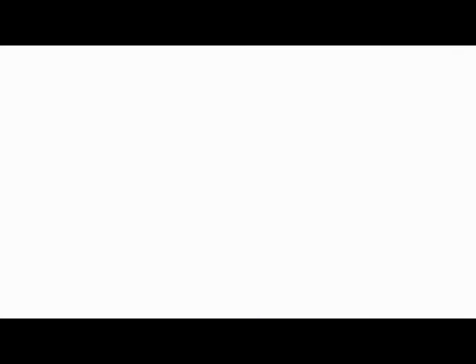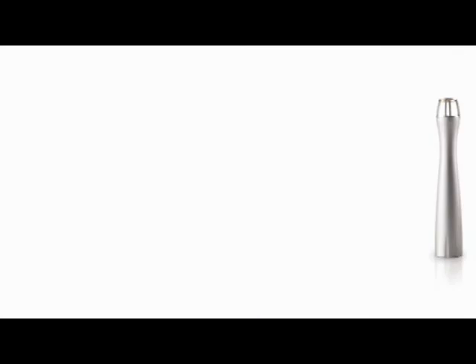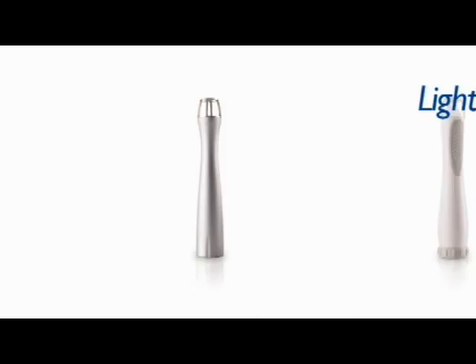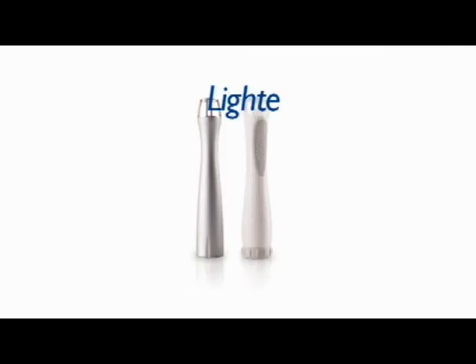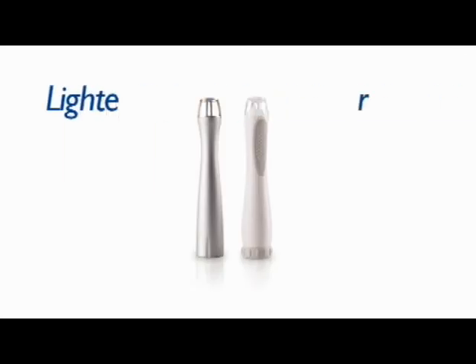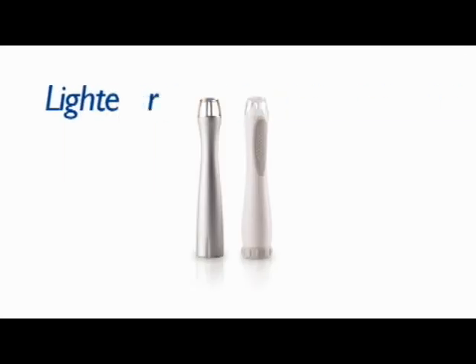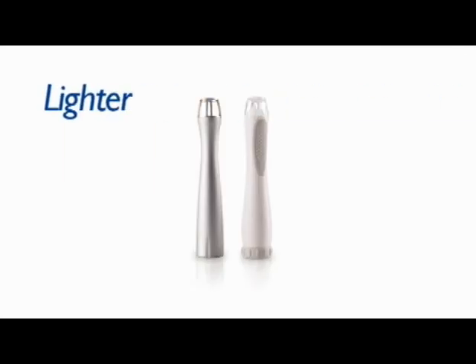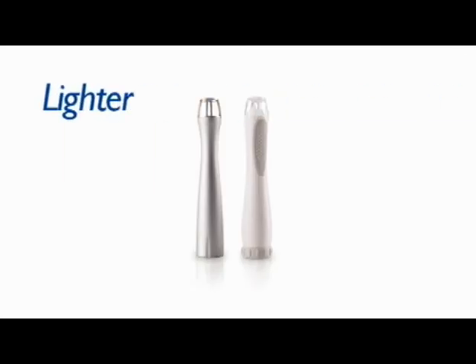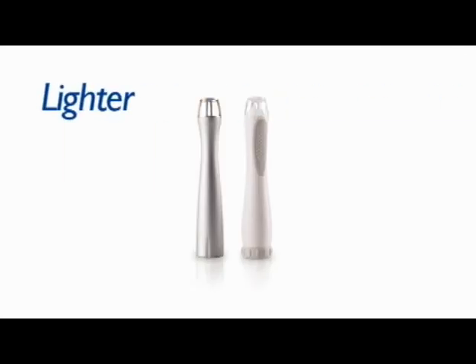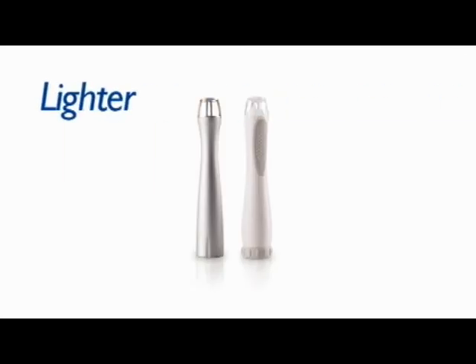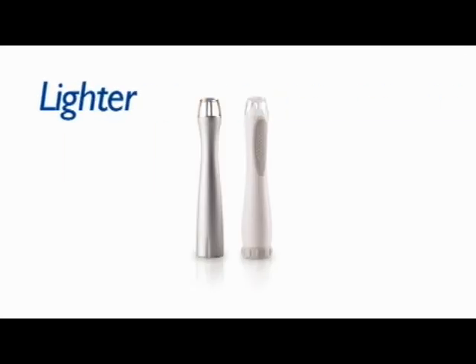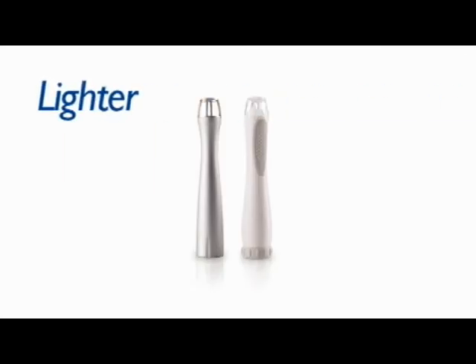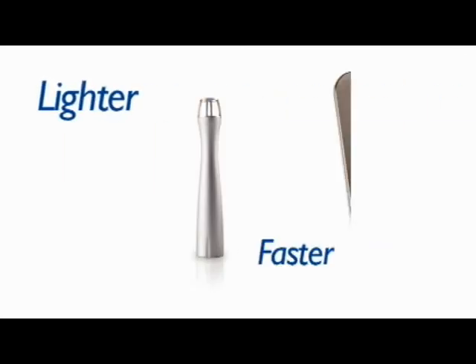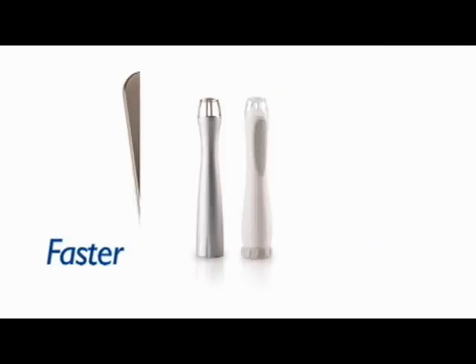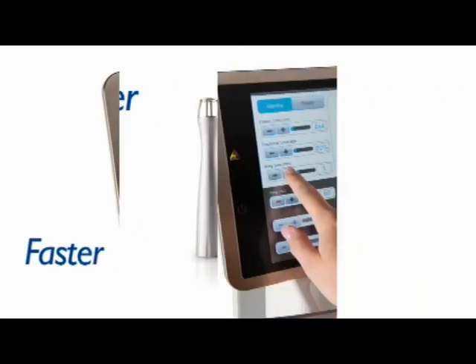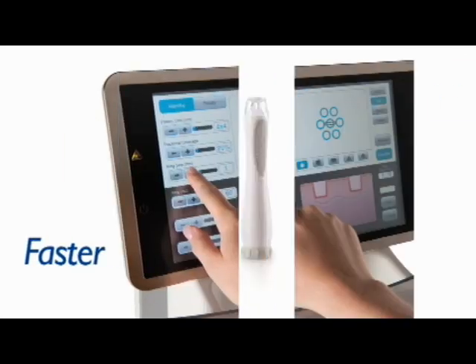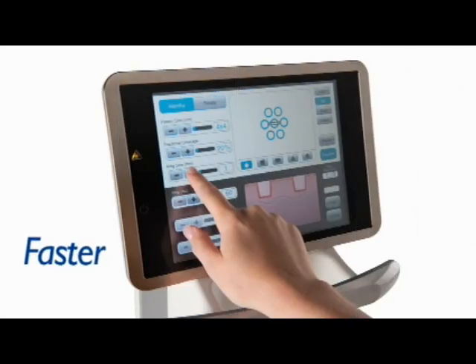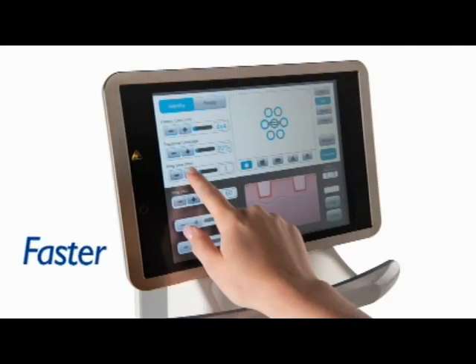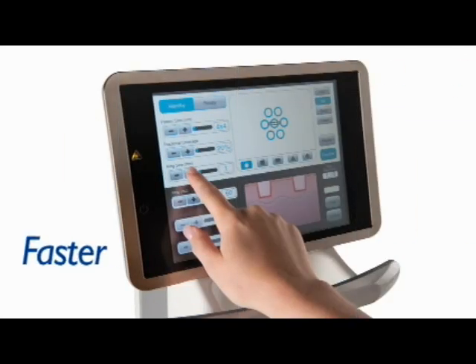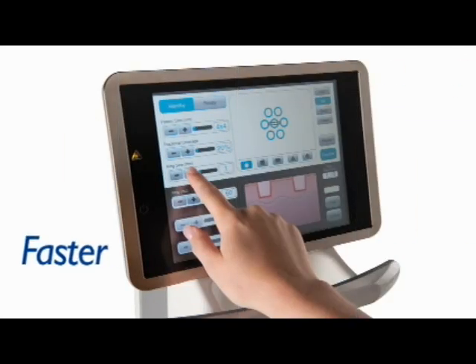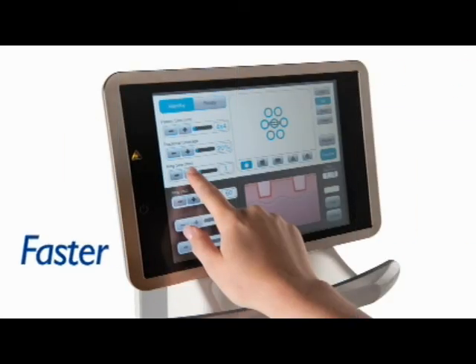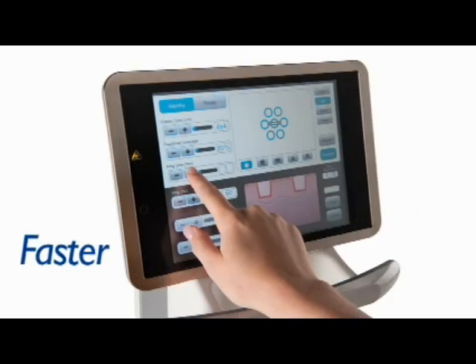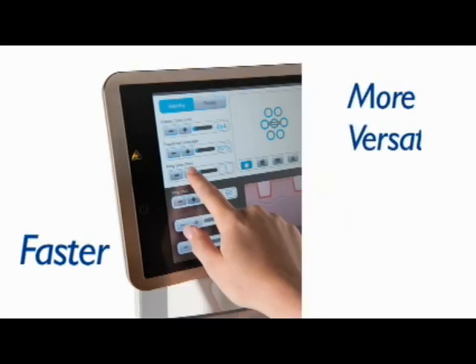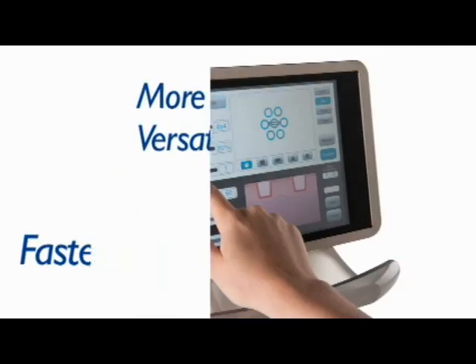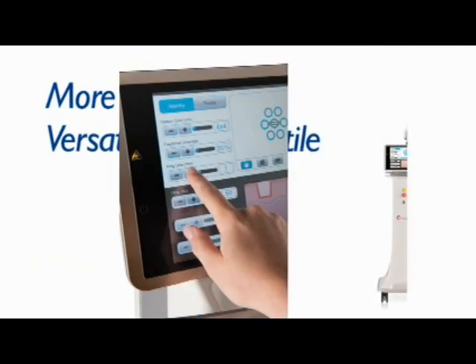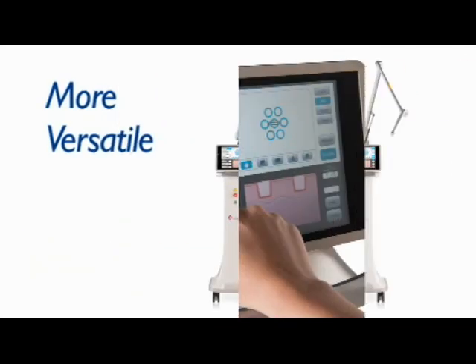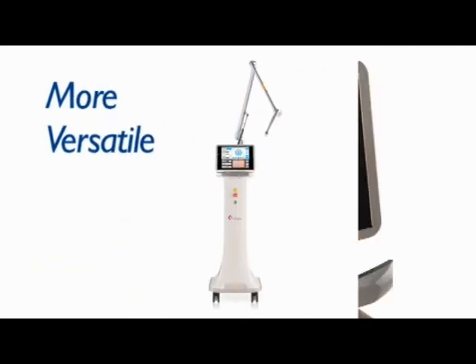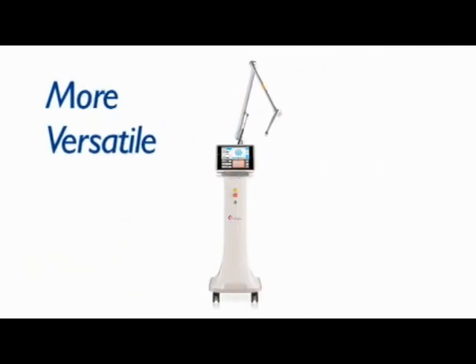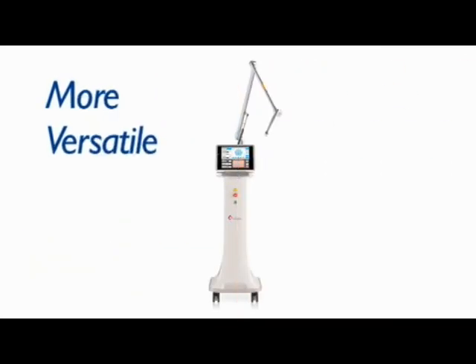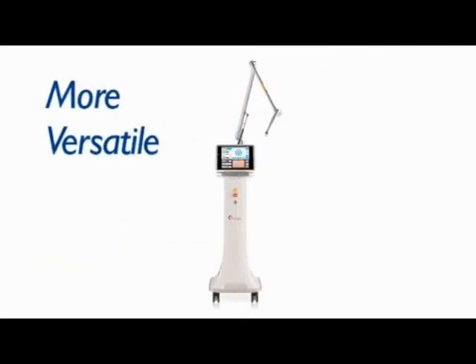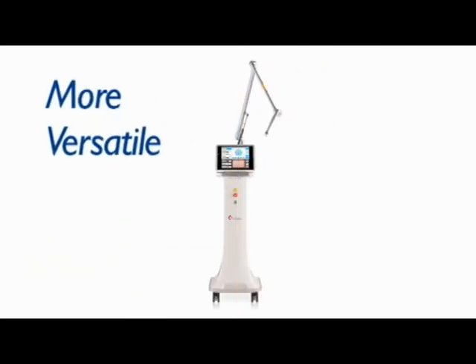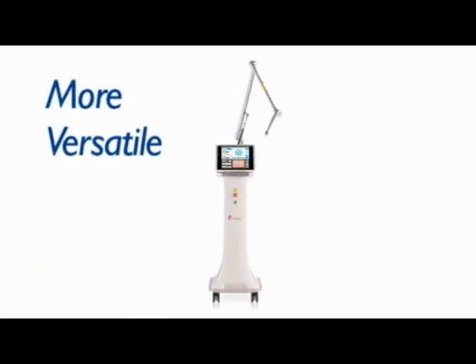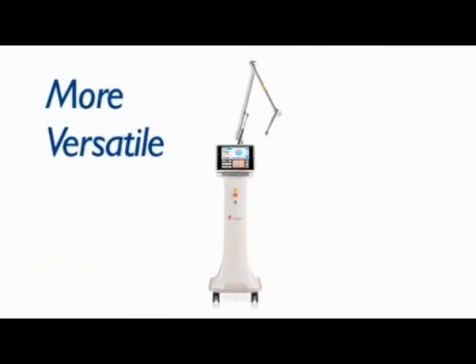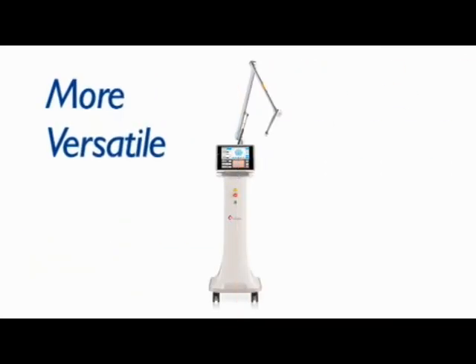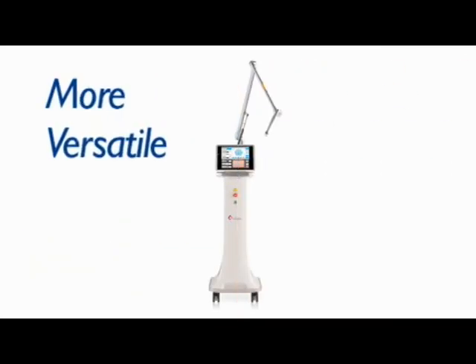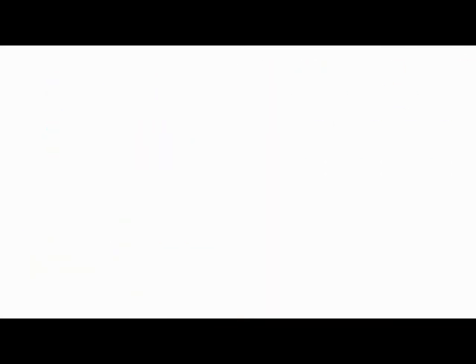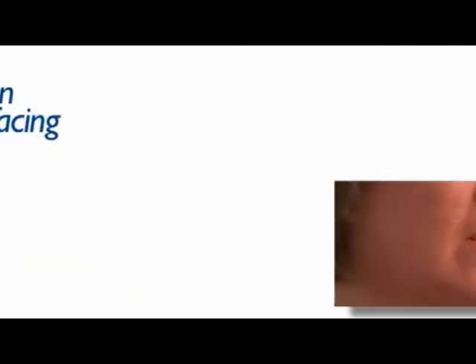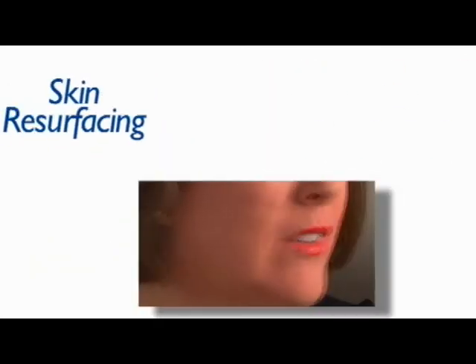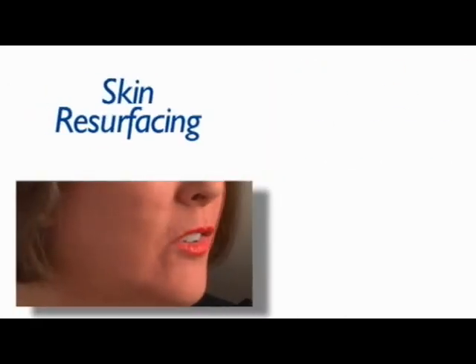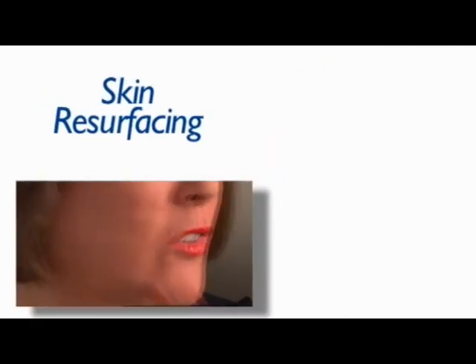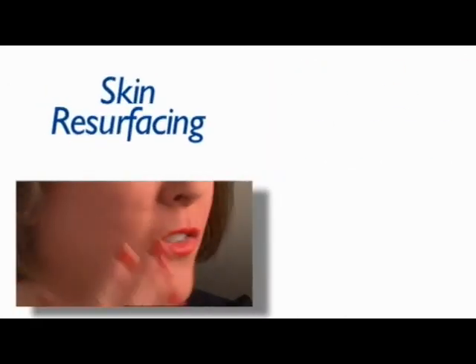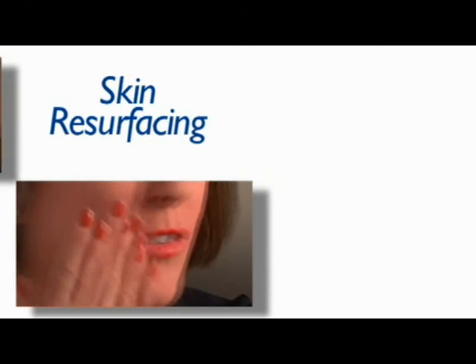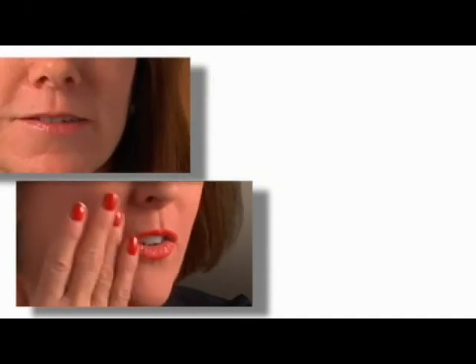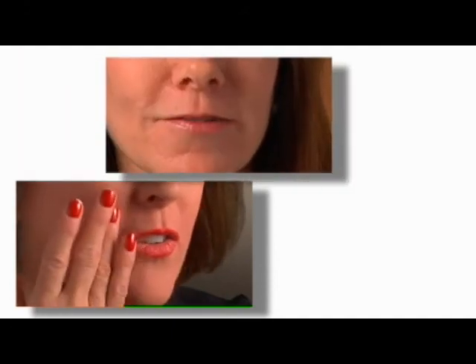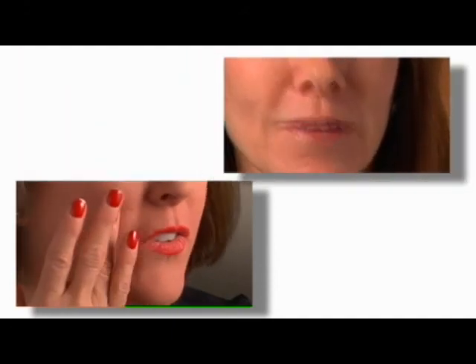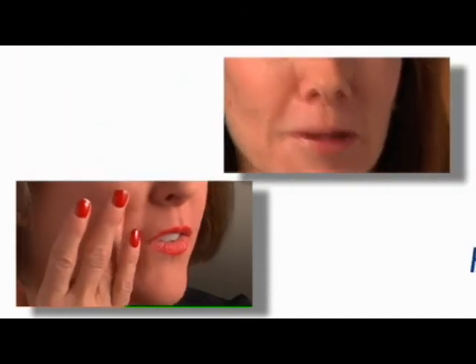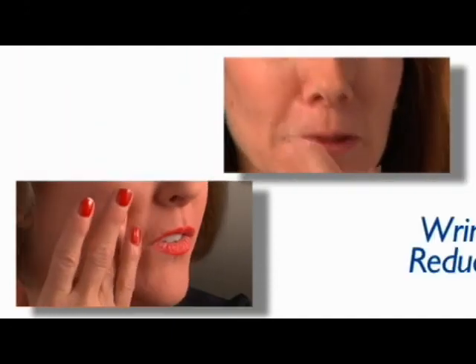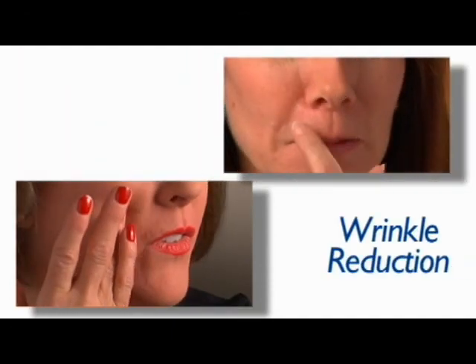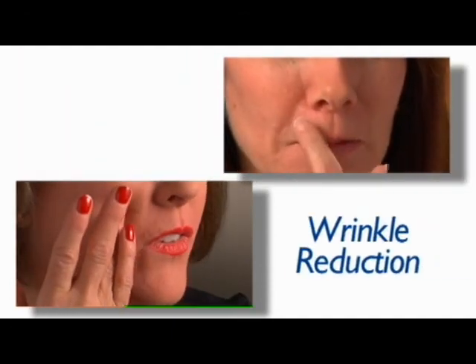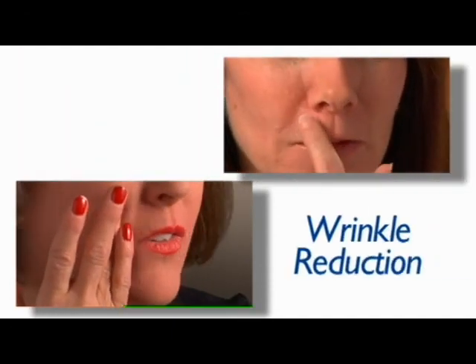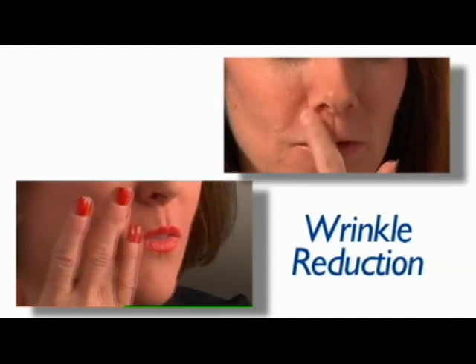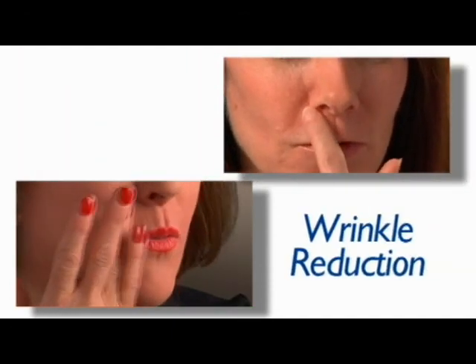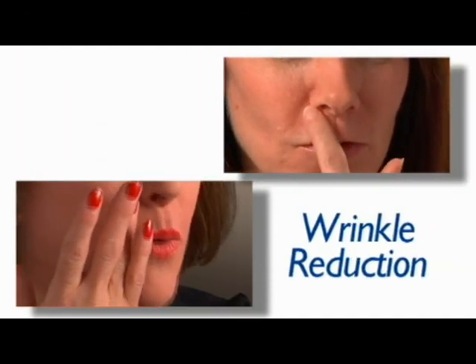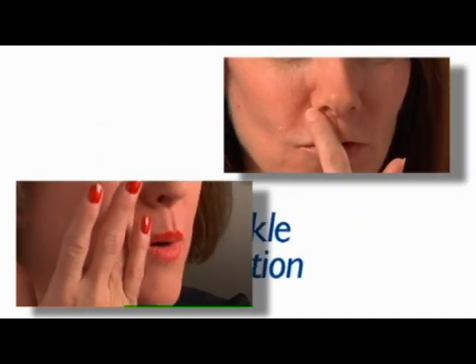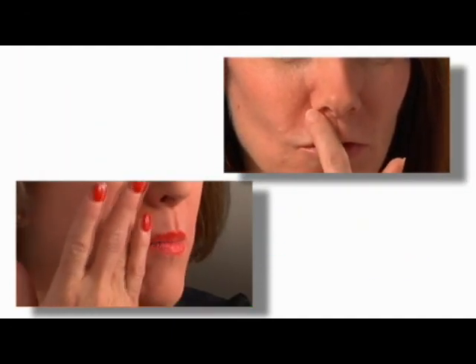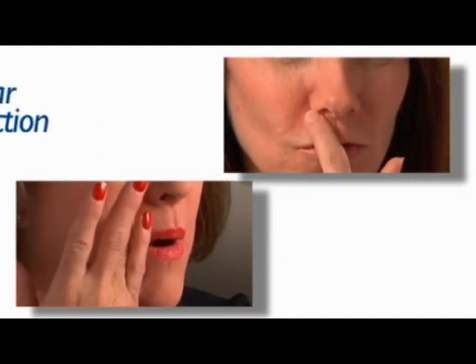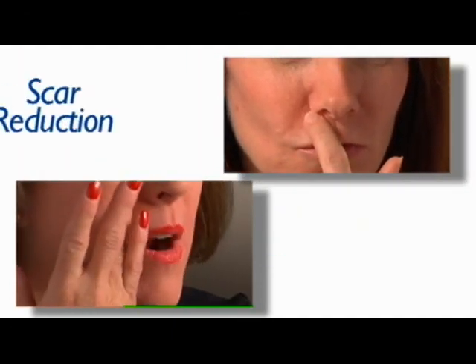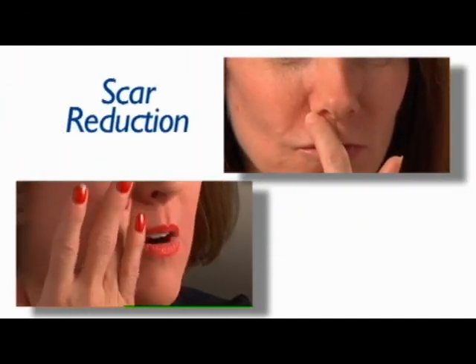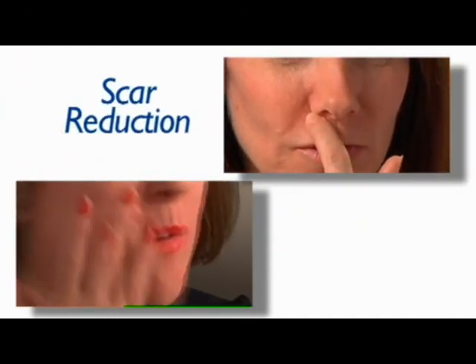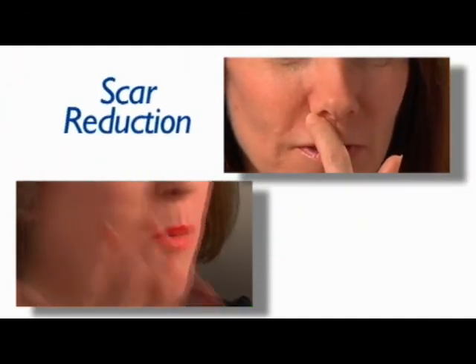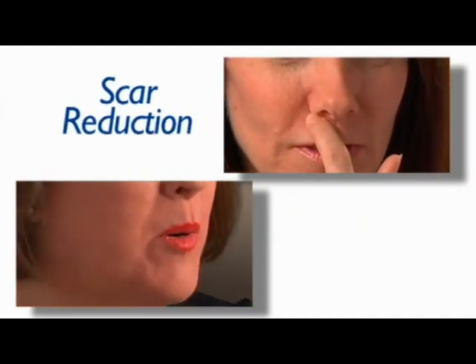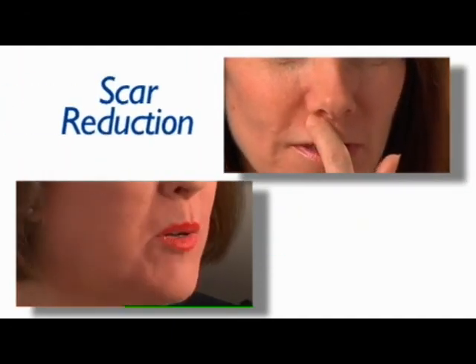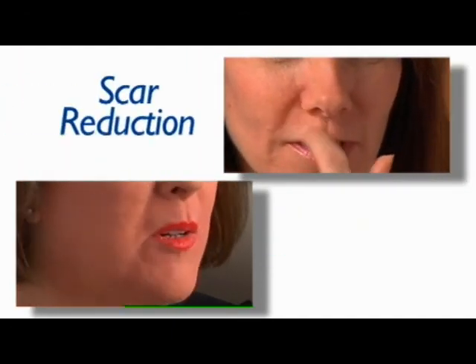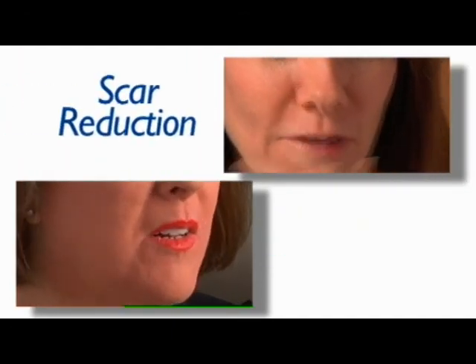CORE is a lighter, faster, more versatile solution for skin resurfacing, wrinkle reduction, and scar reduction.